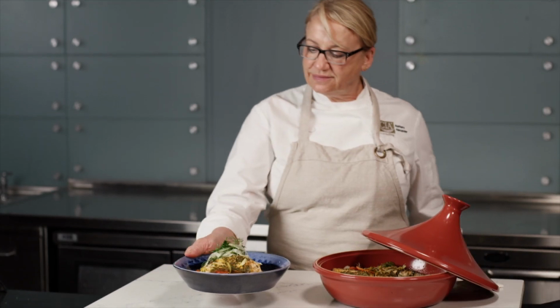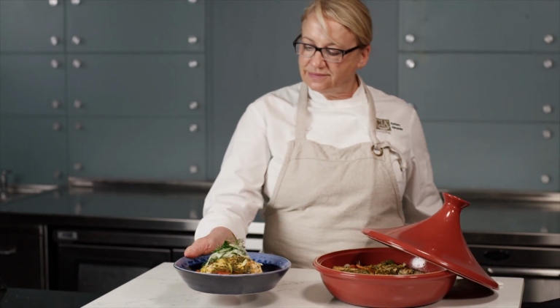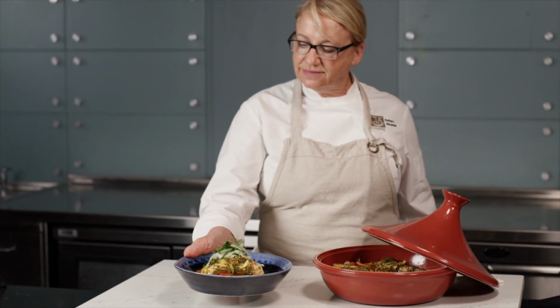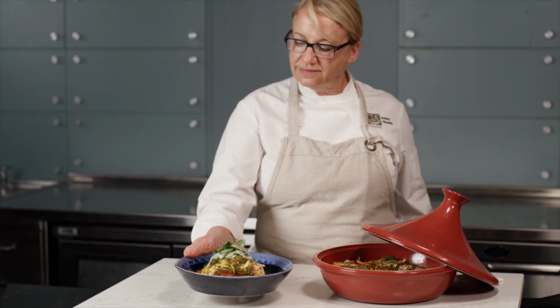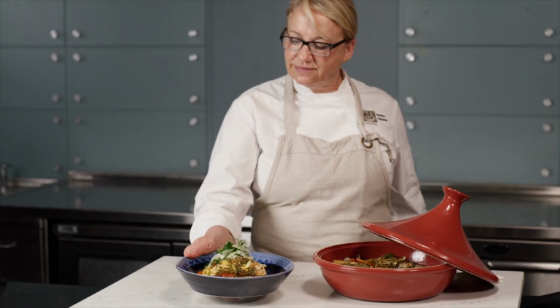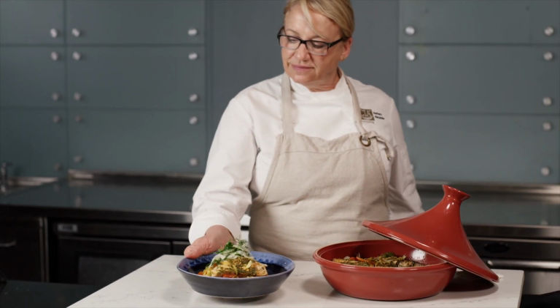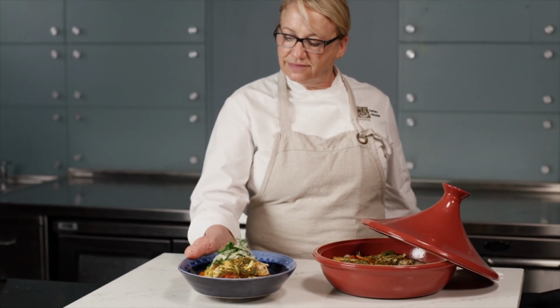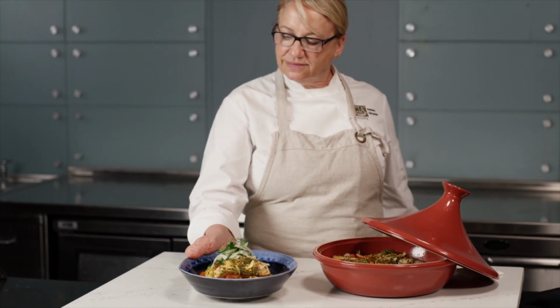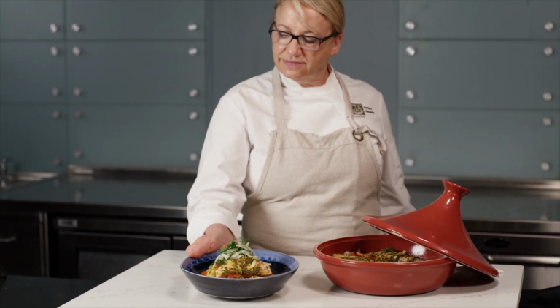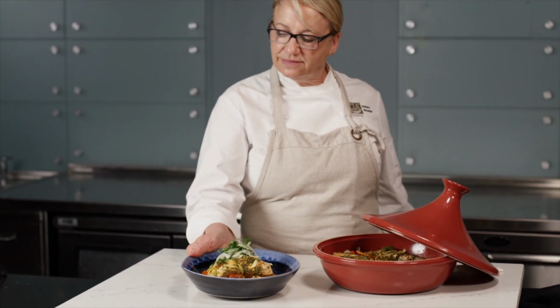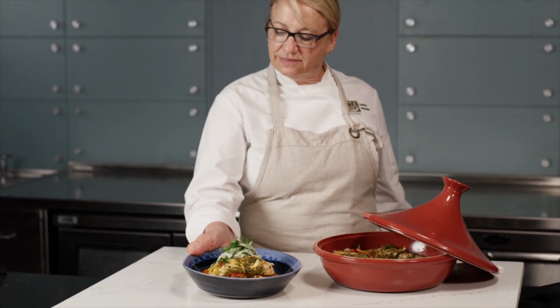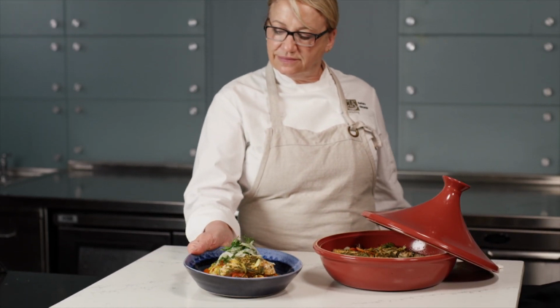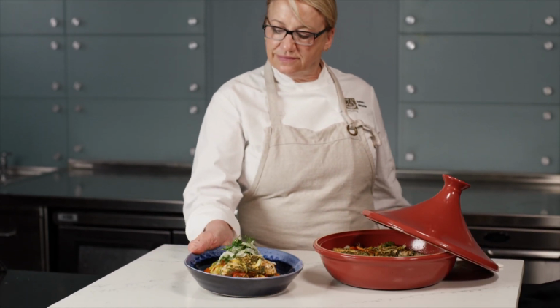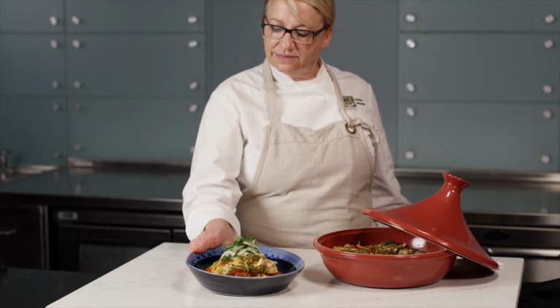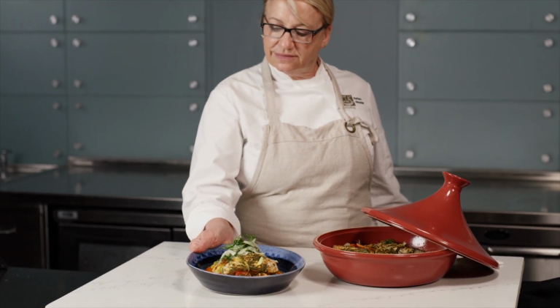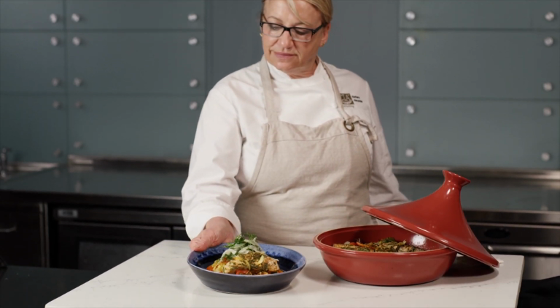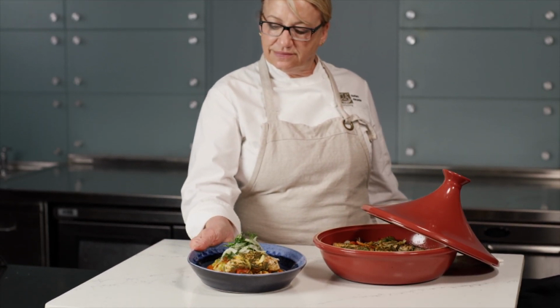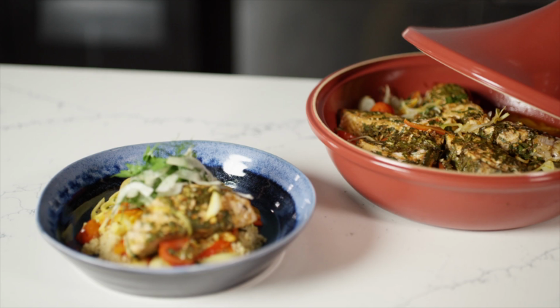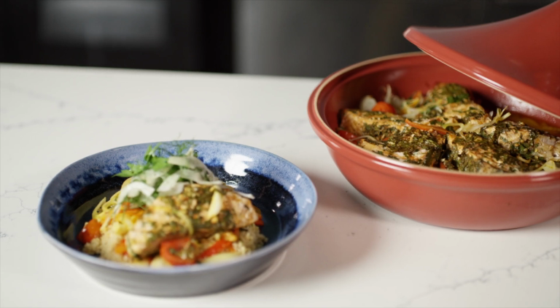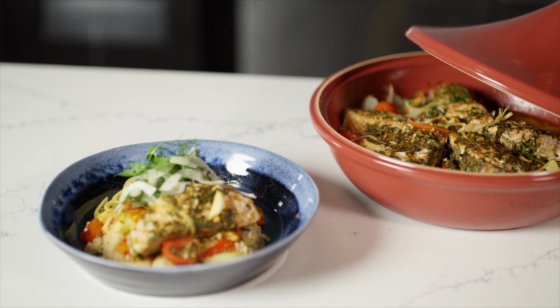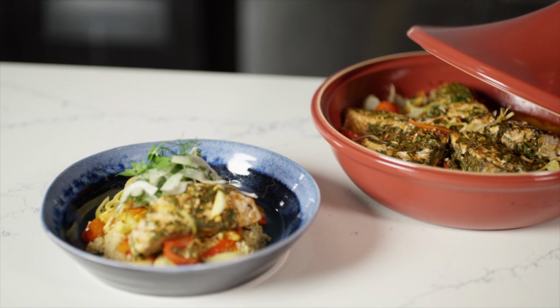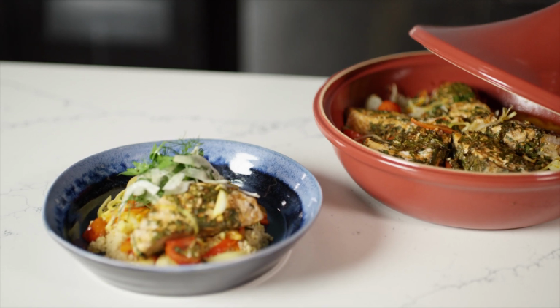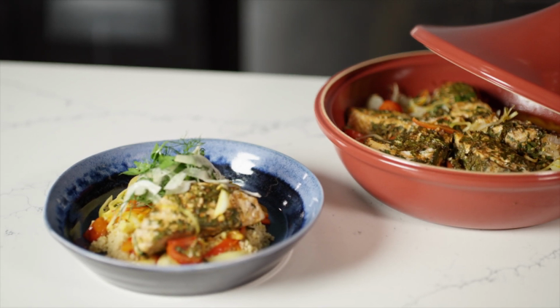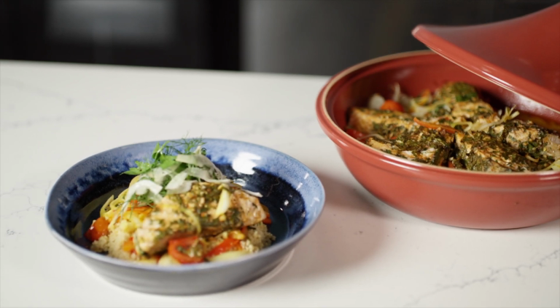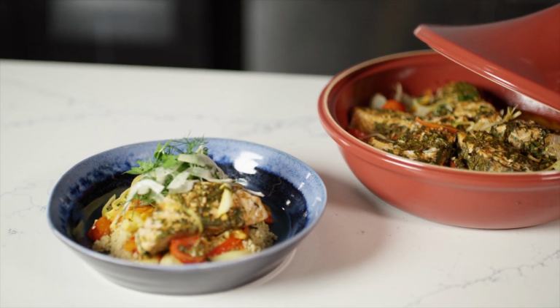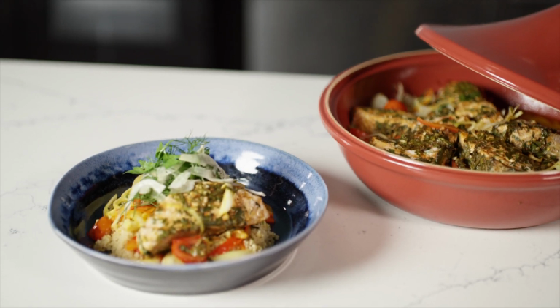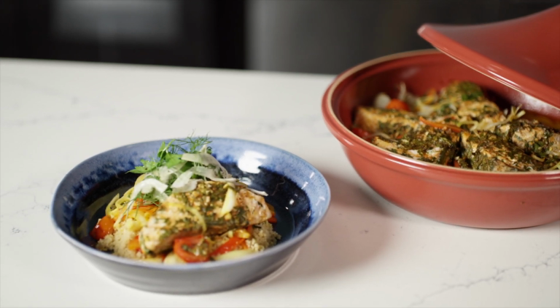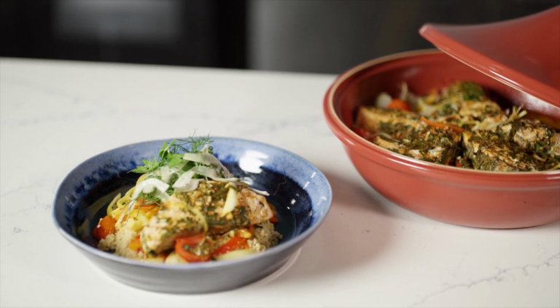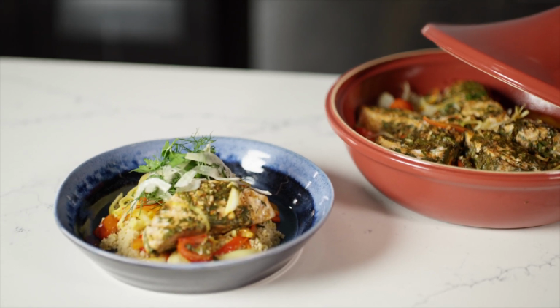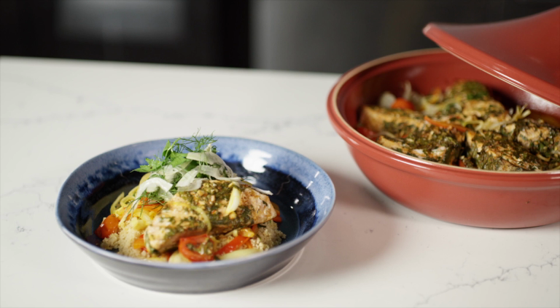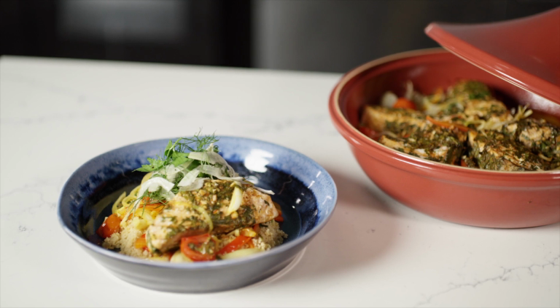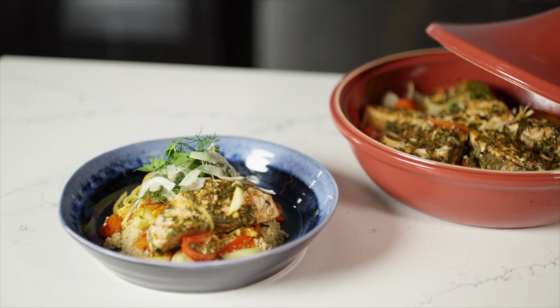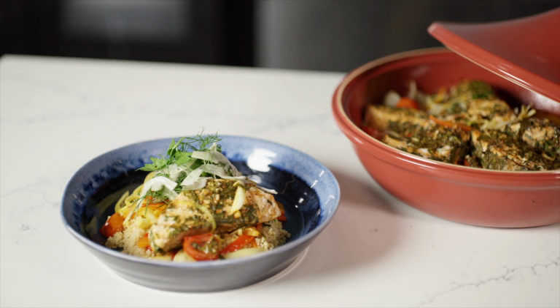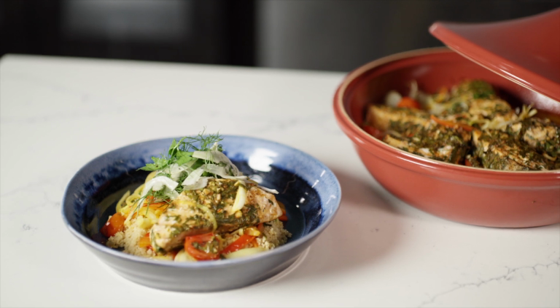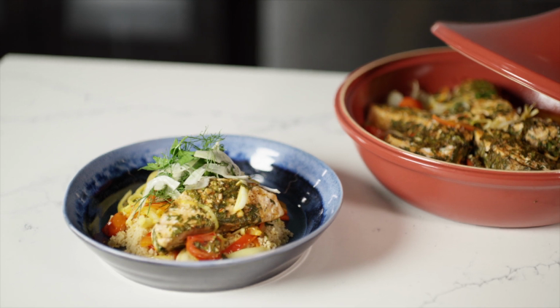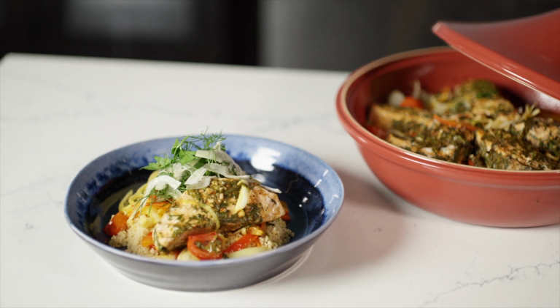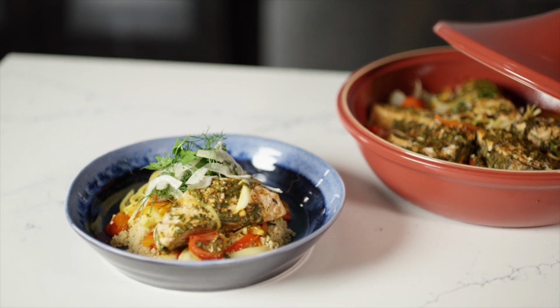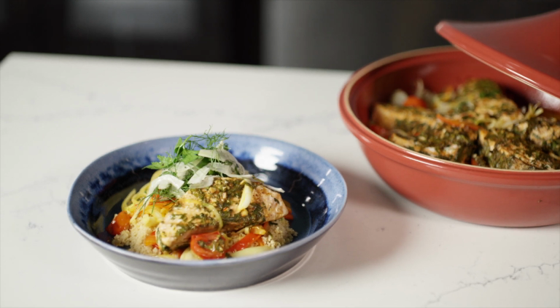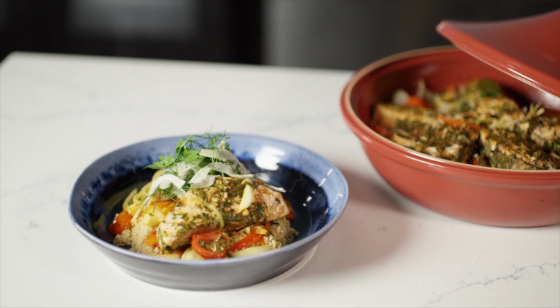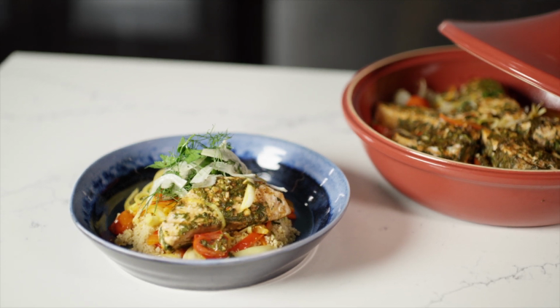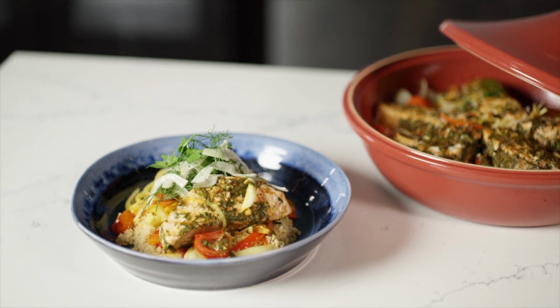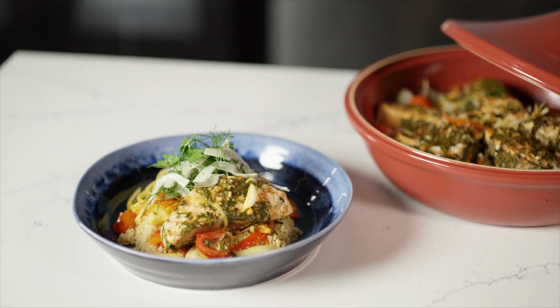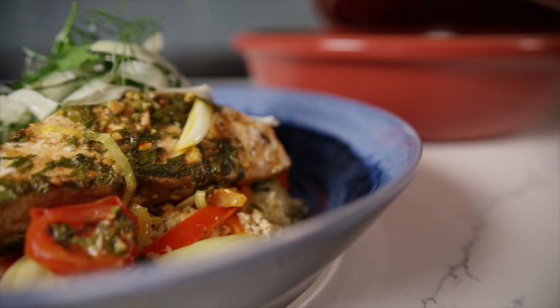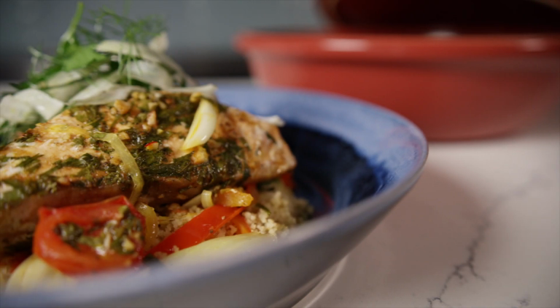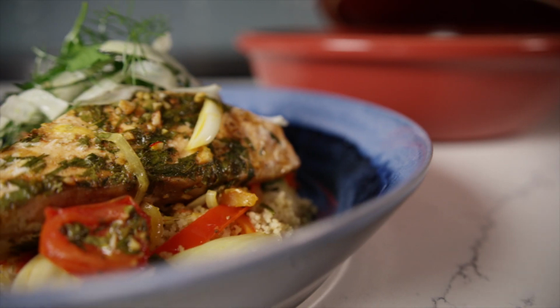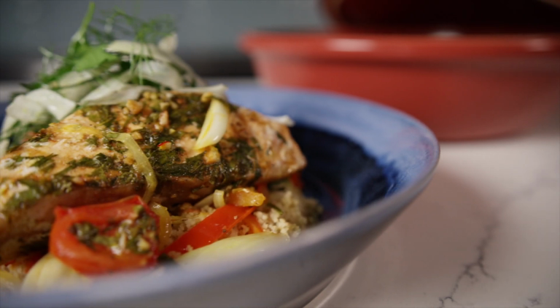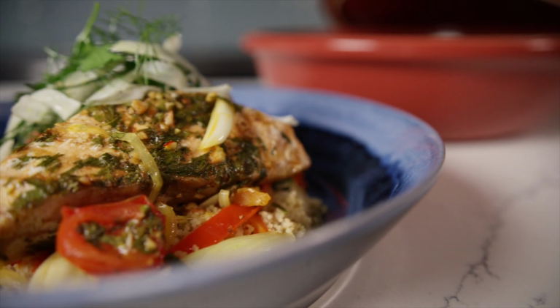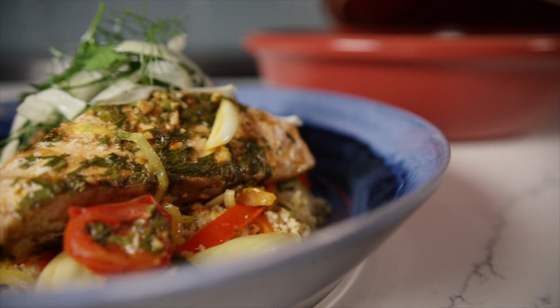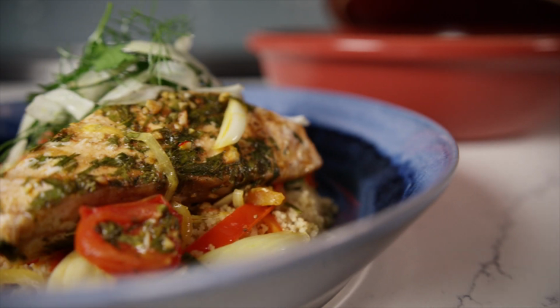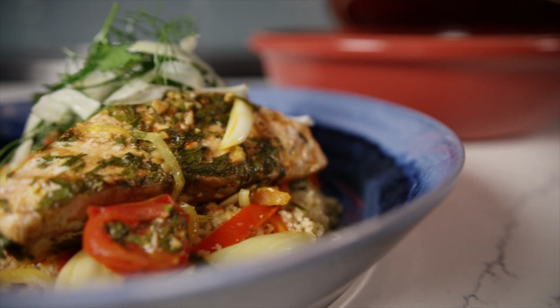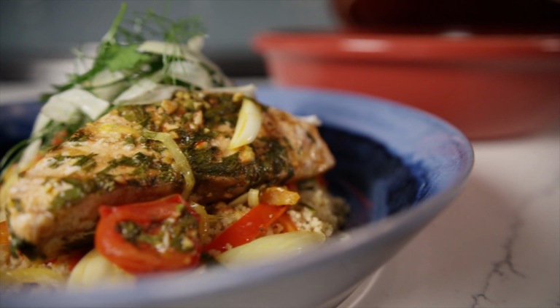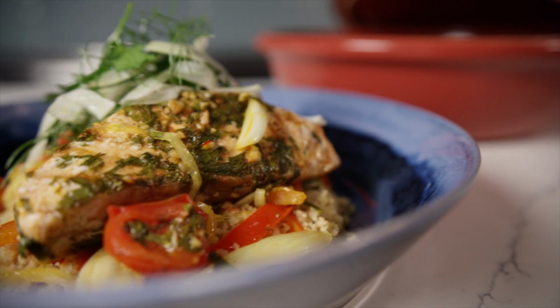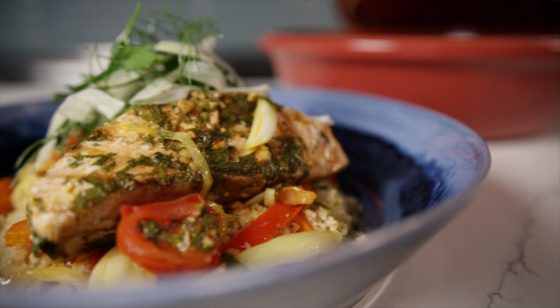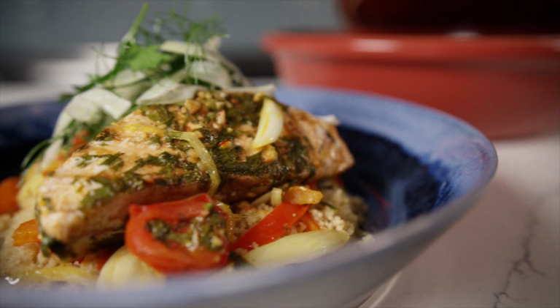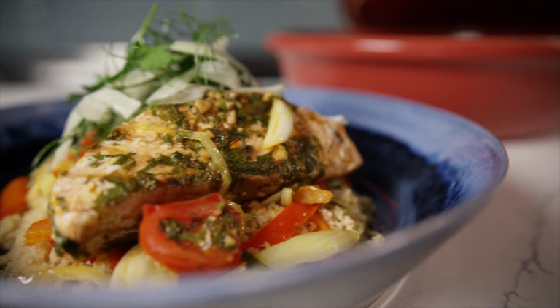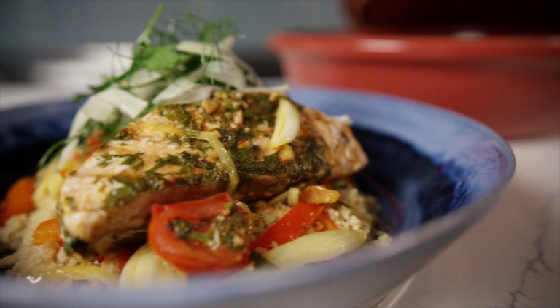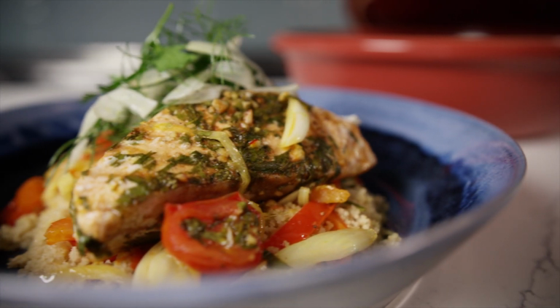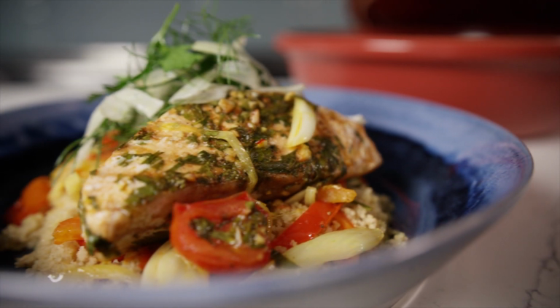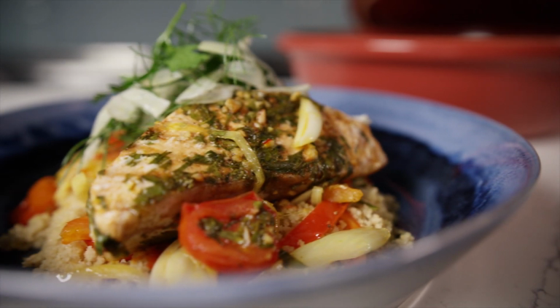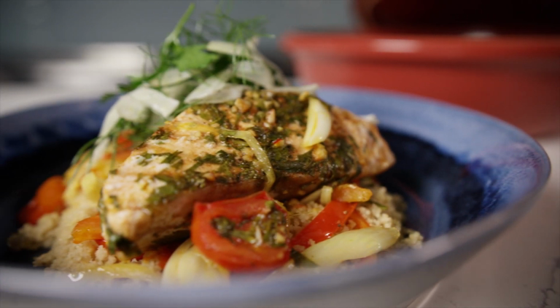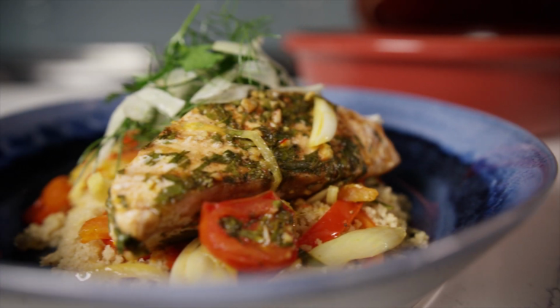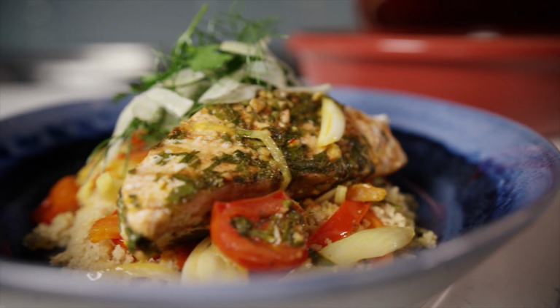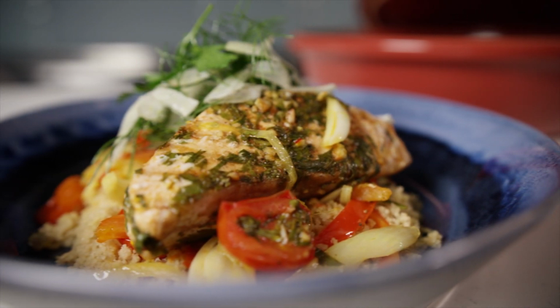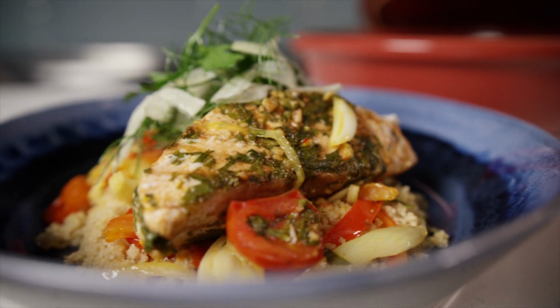So there's our finished tagine of salmon with preserved lemons, capers, and couscous. Enjoy!